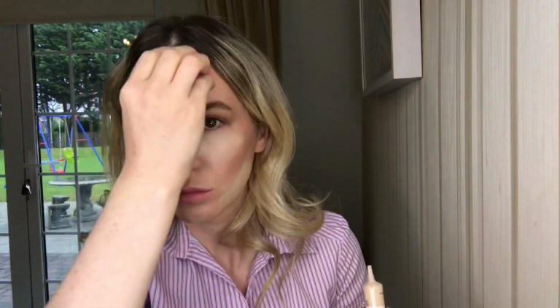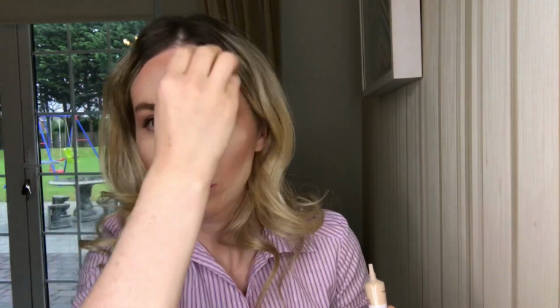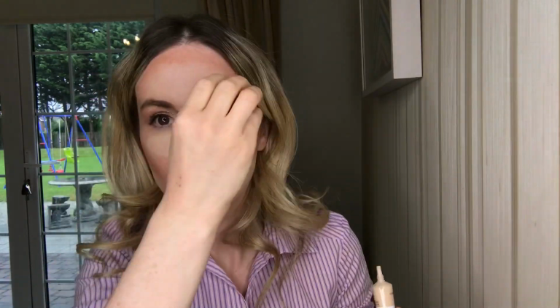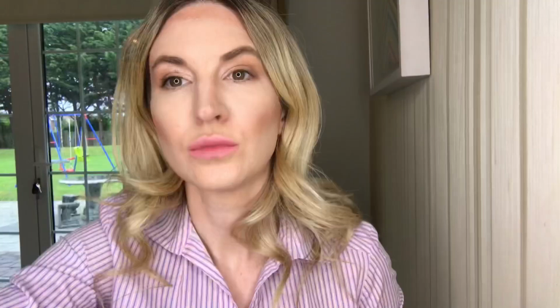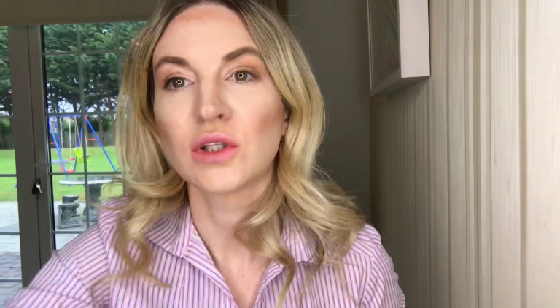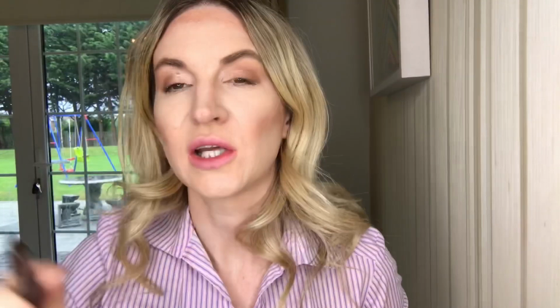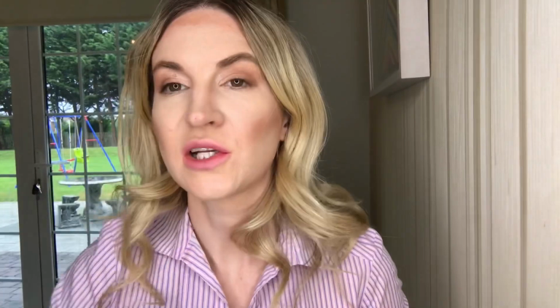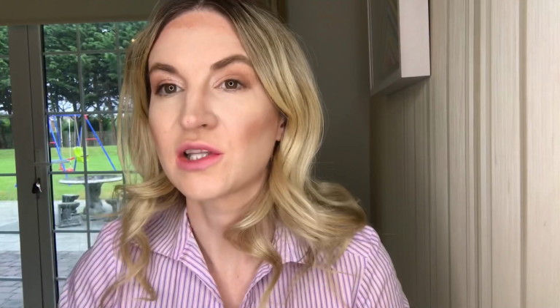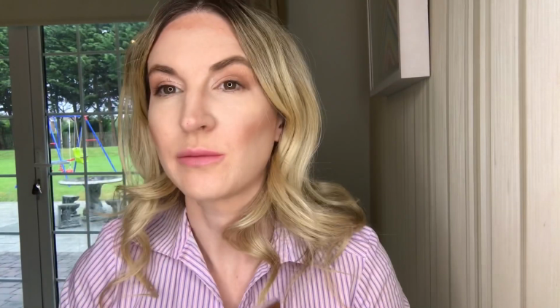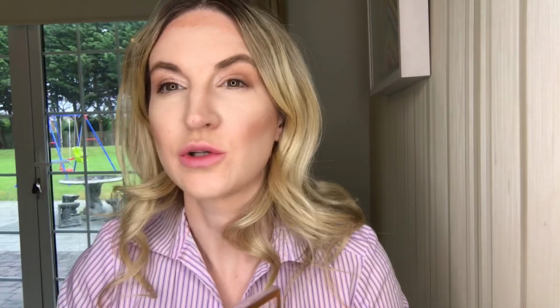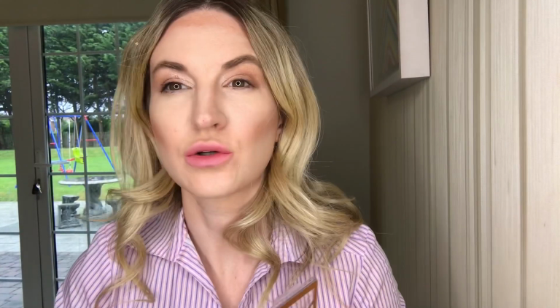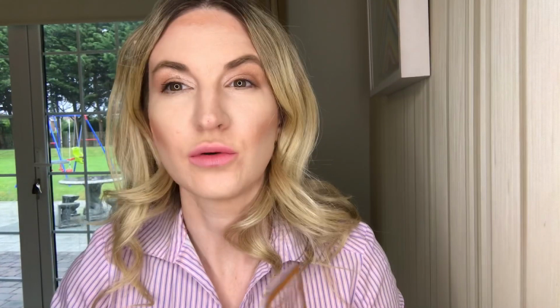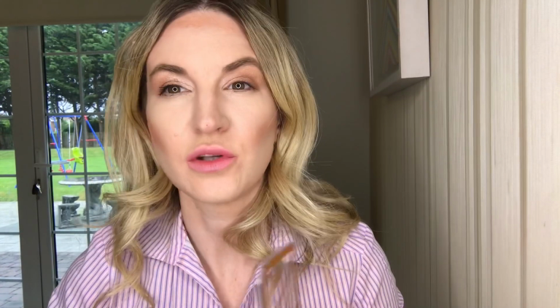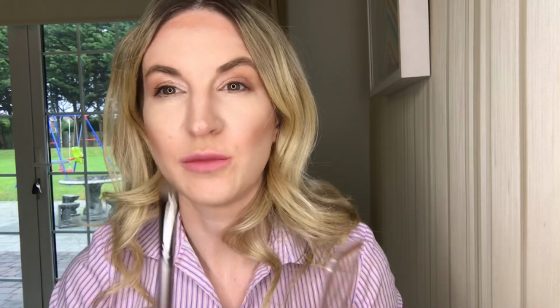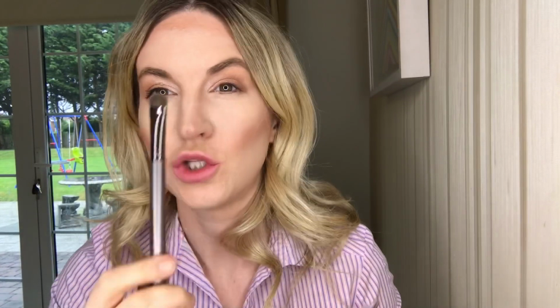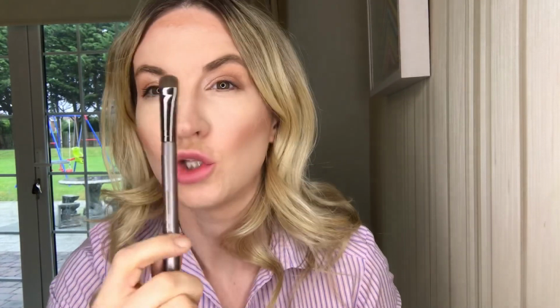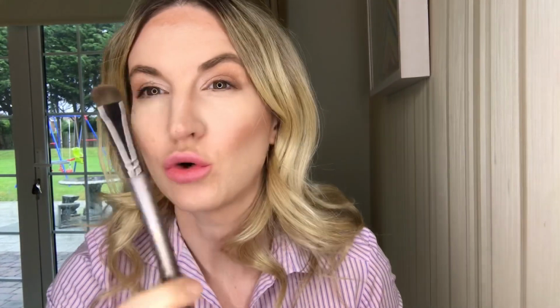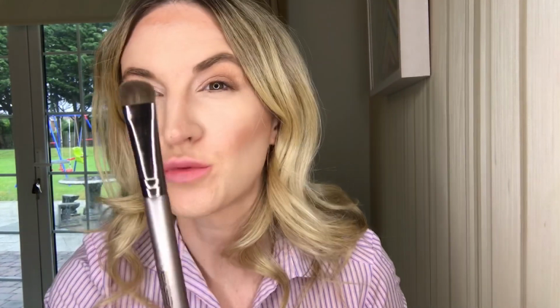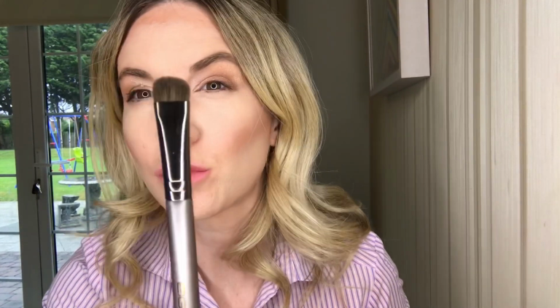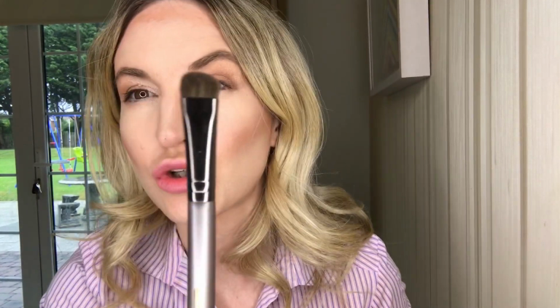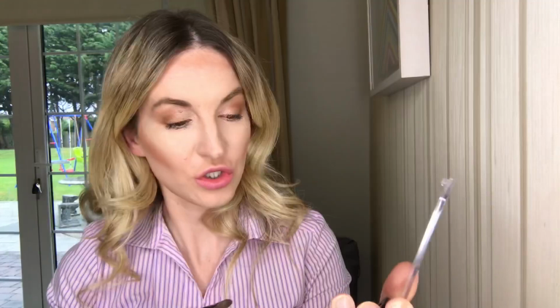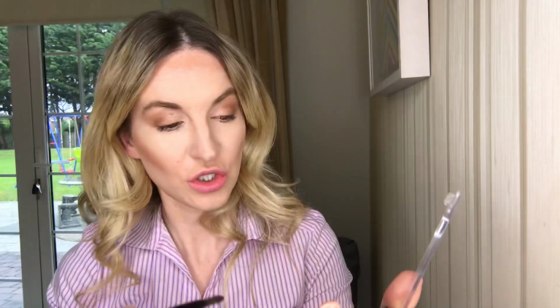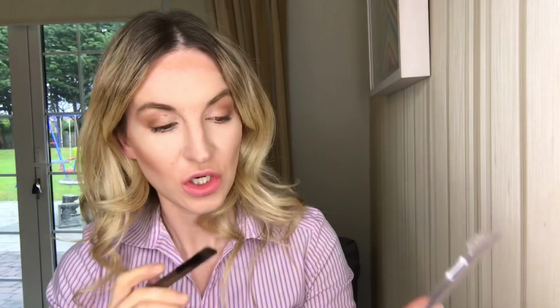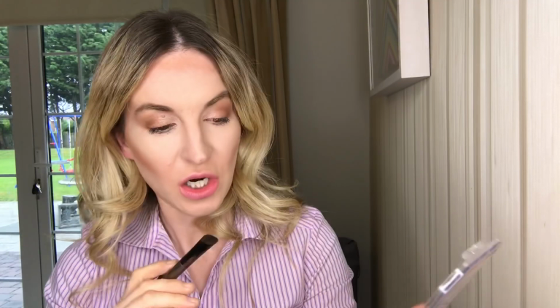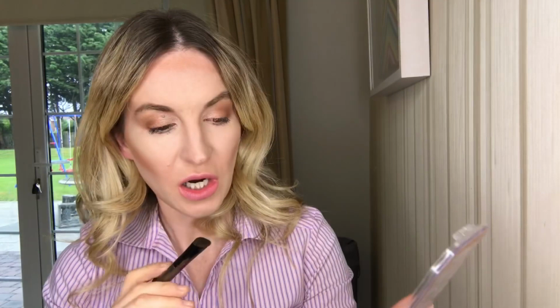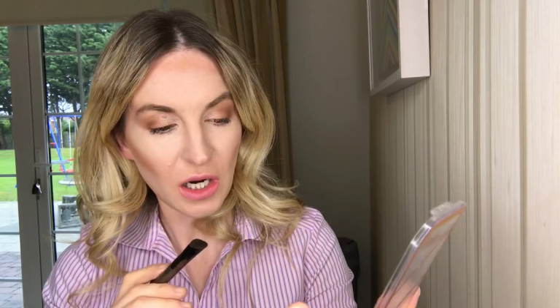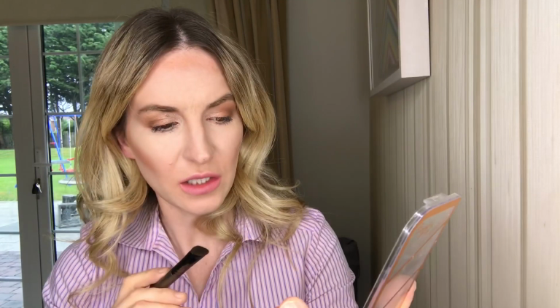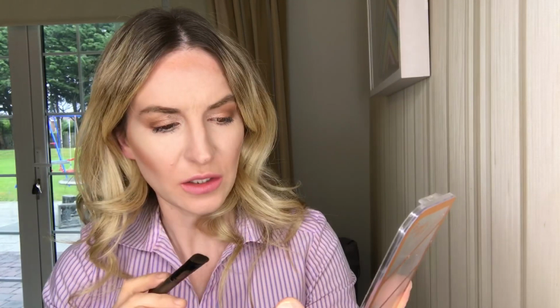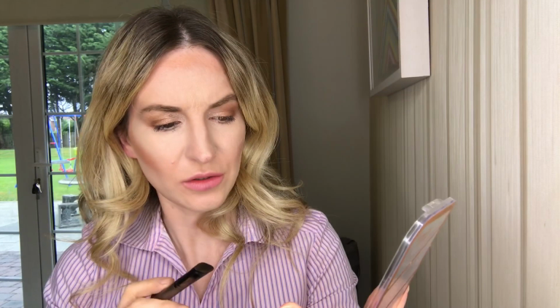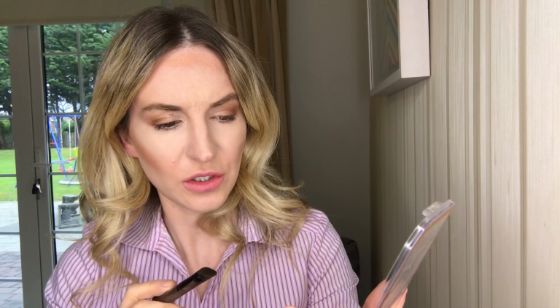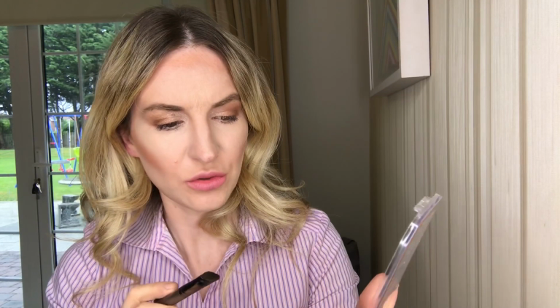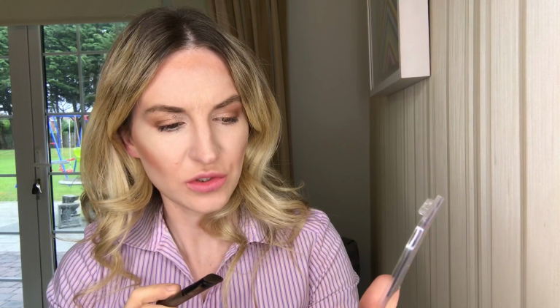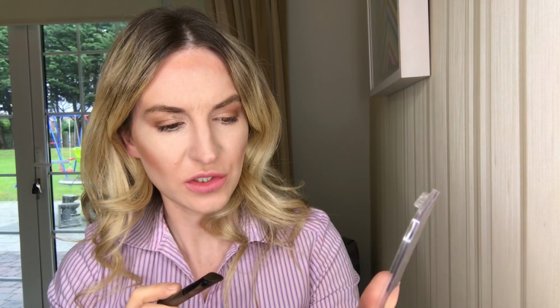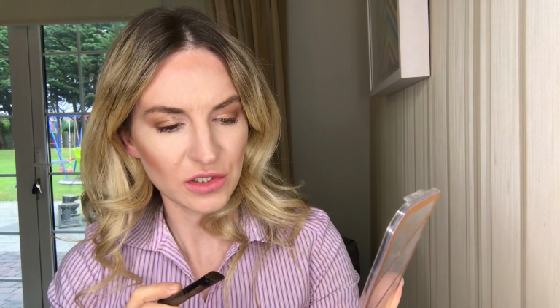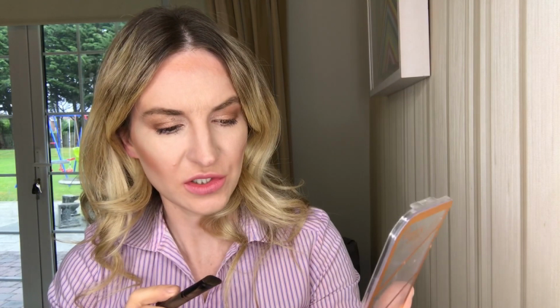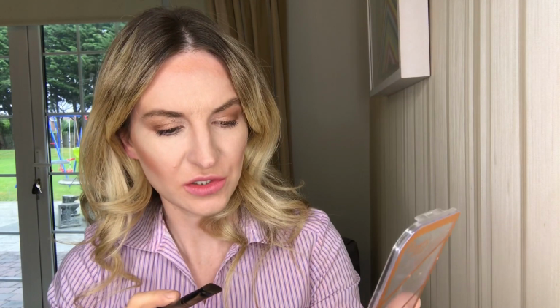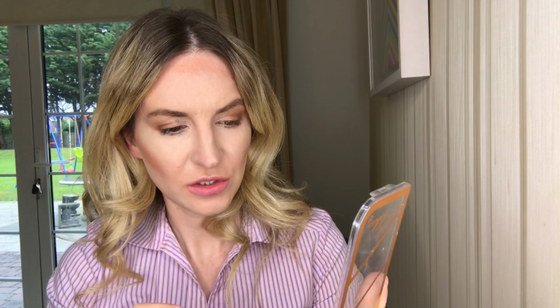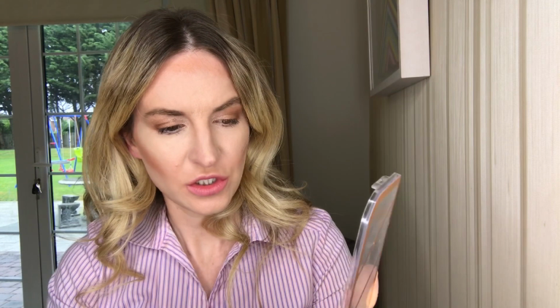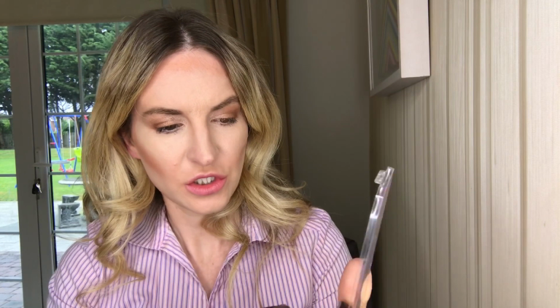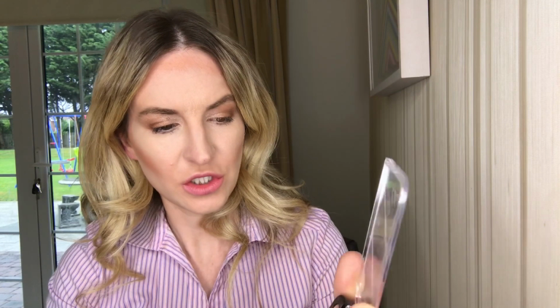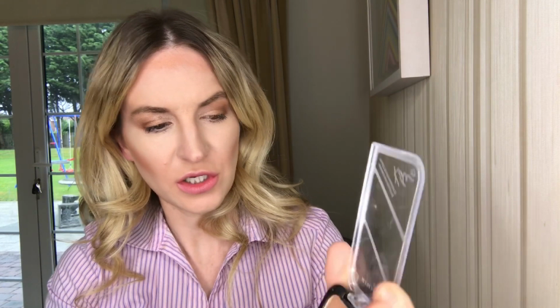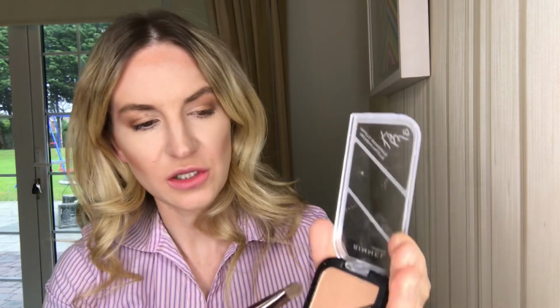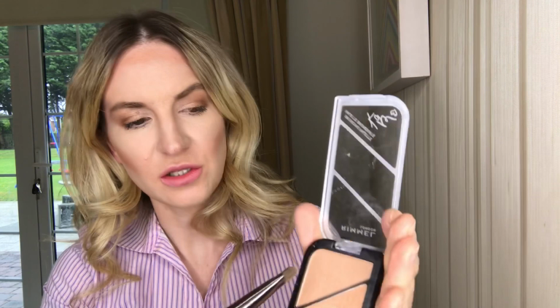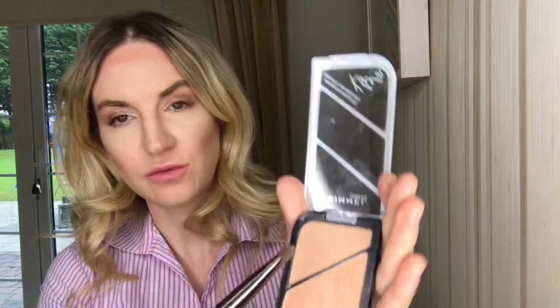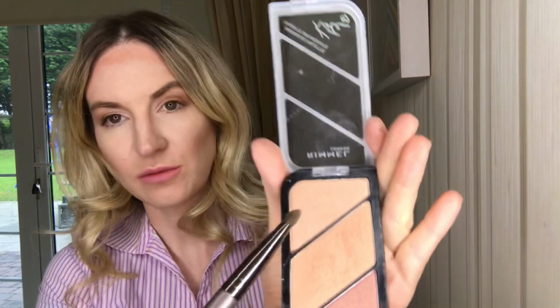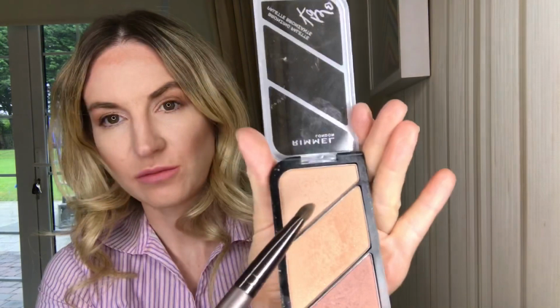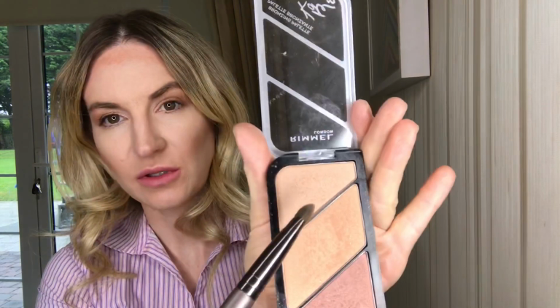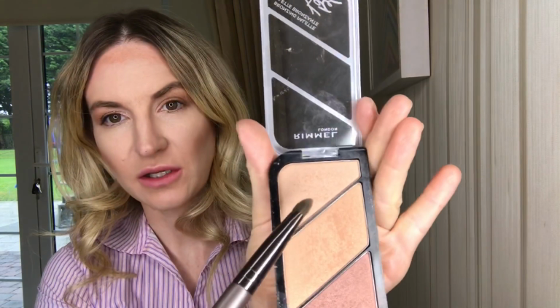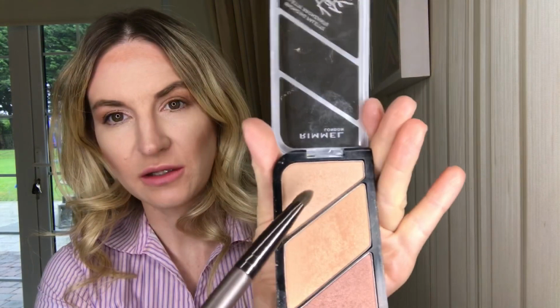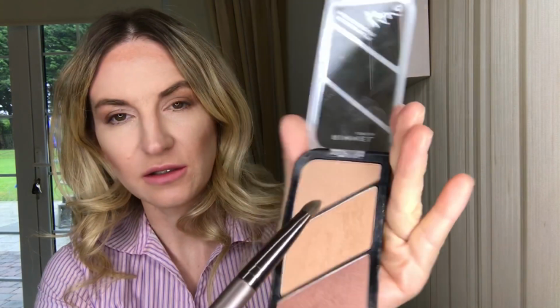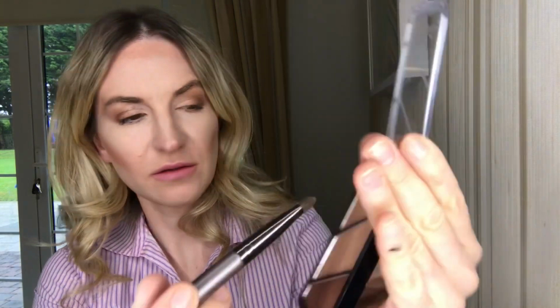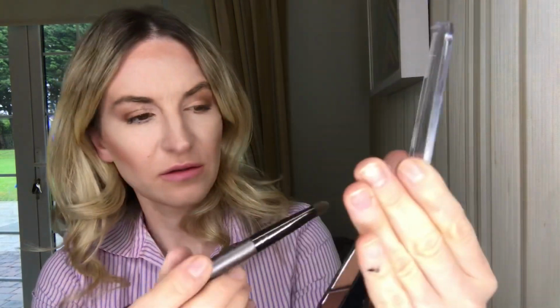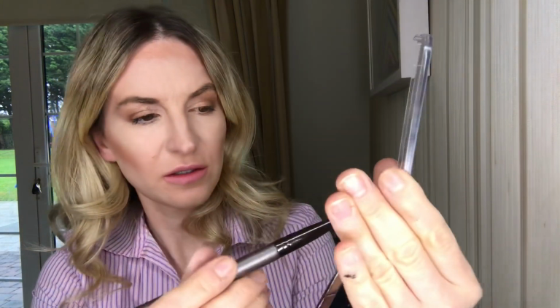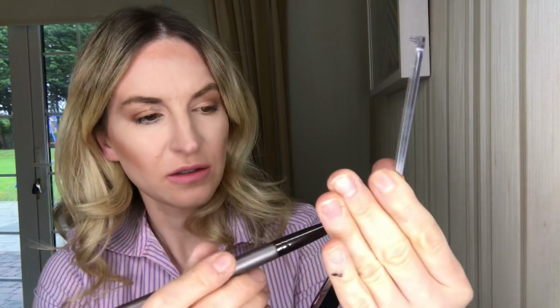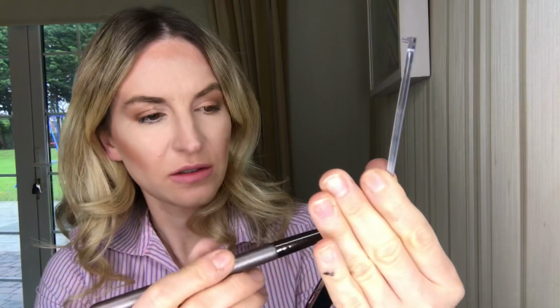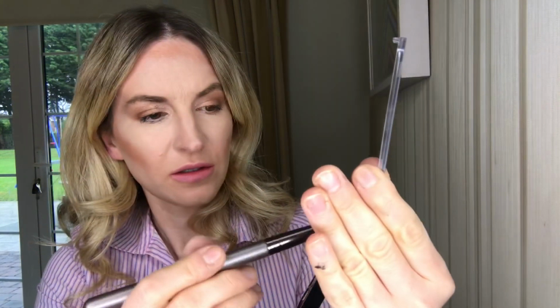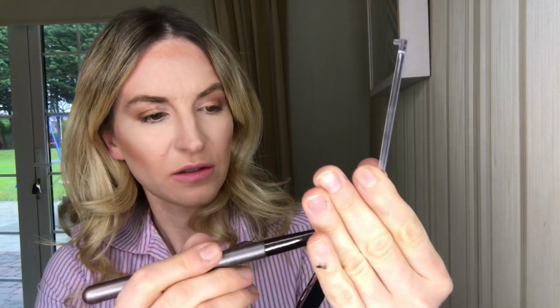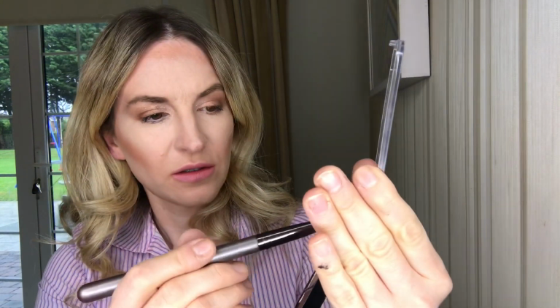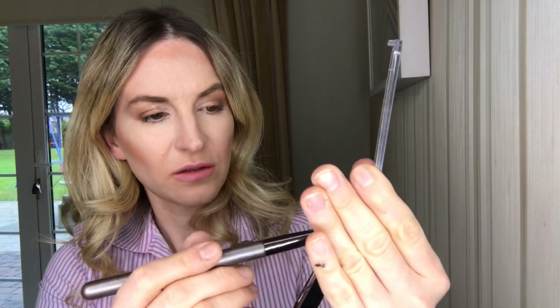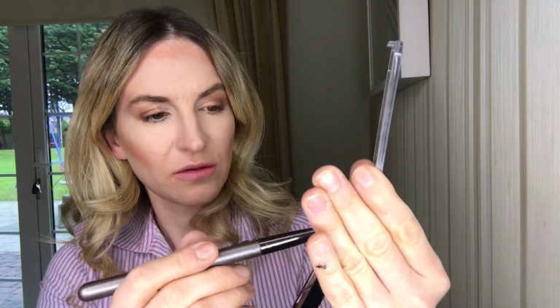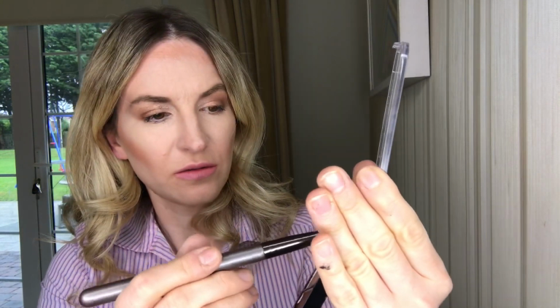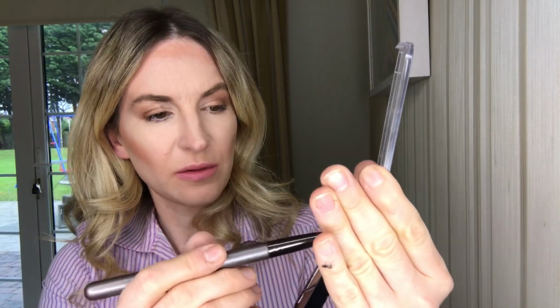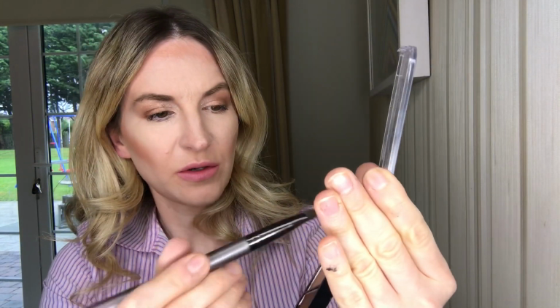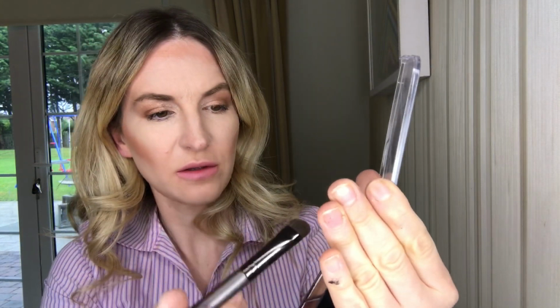The next step is going to be the nose brush and I'm gonna use this shade again, Grimmel.